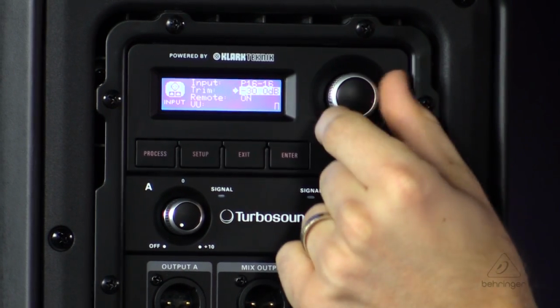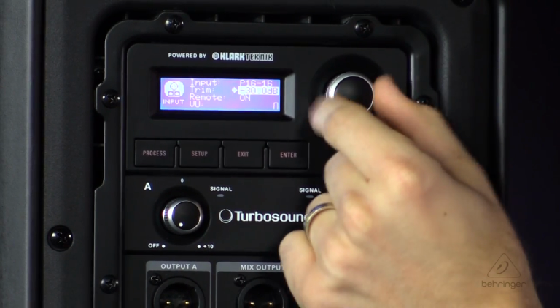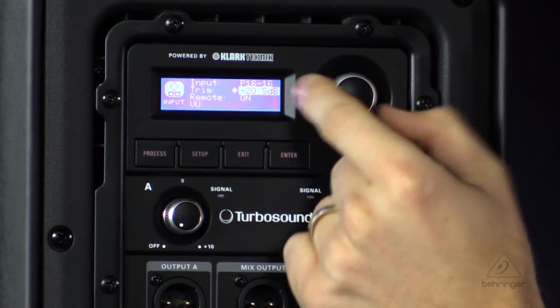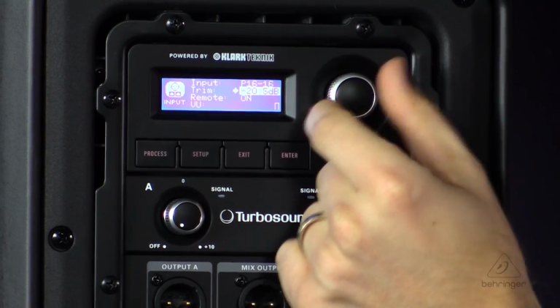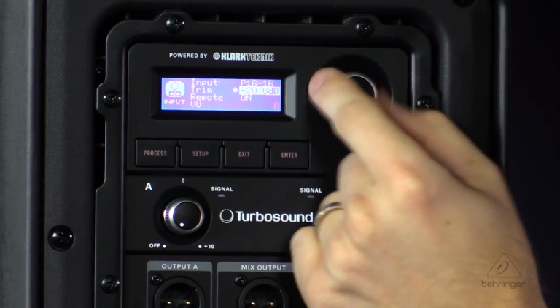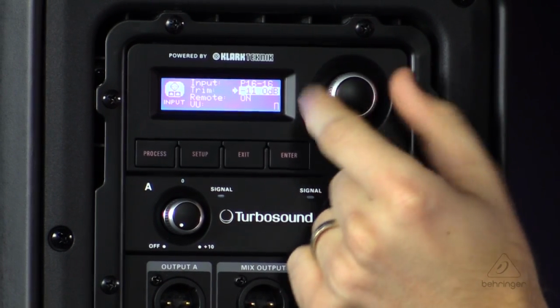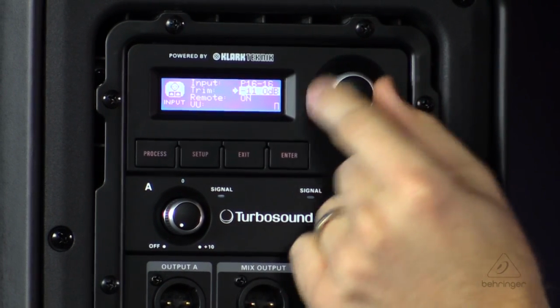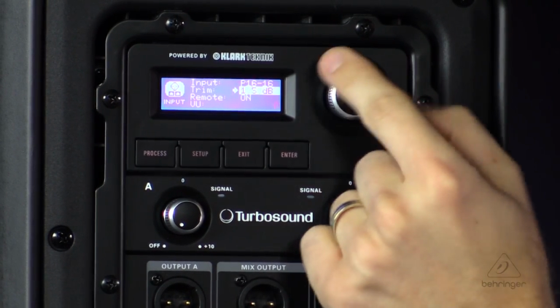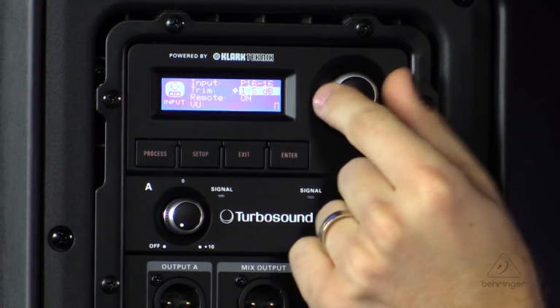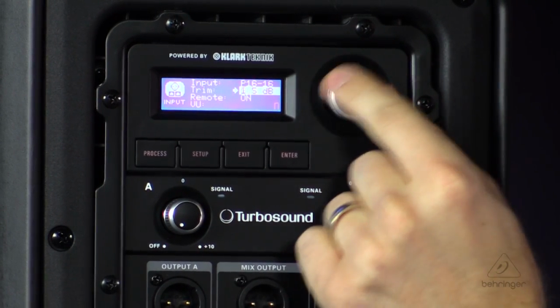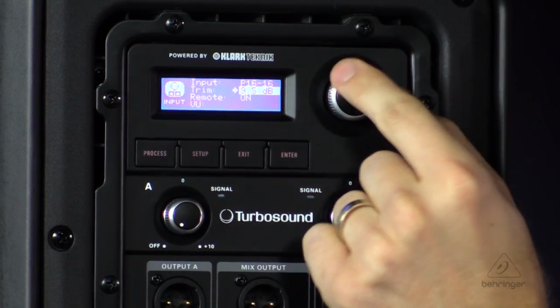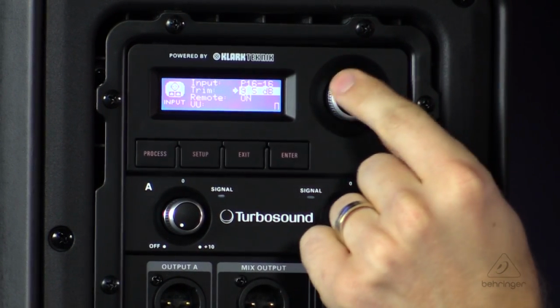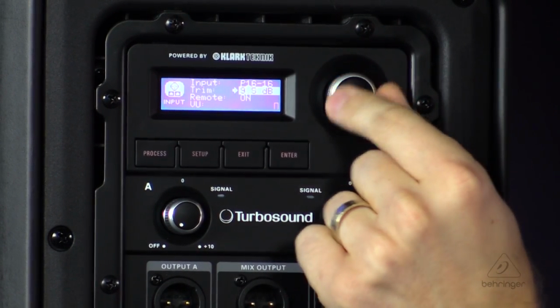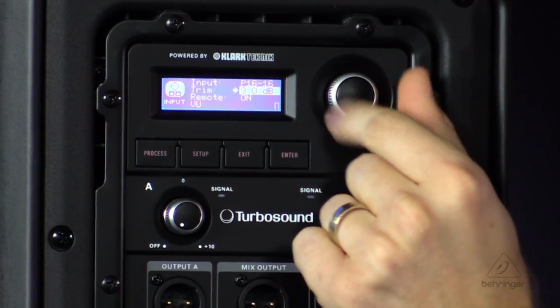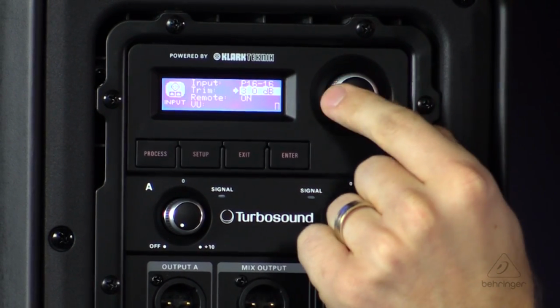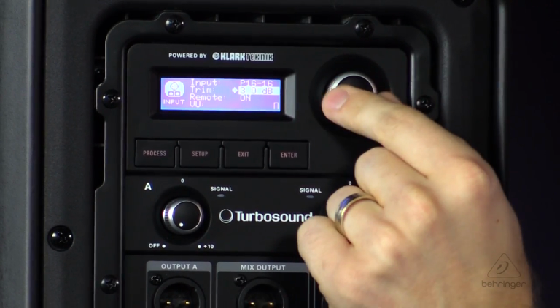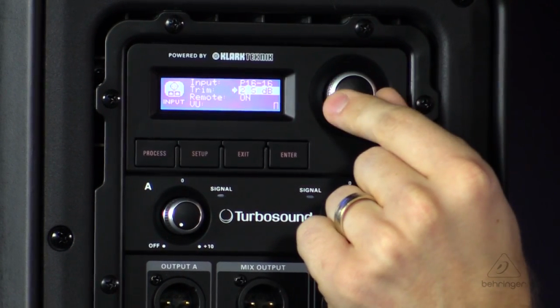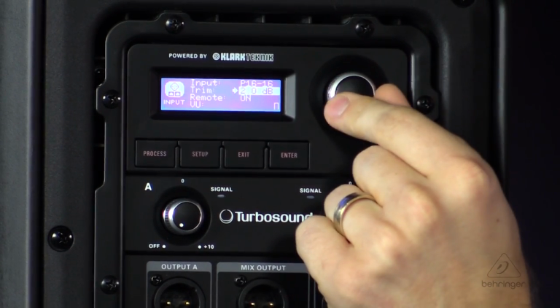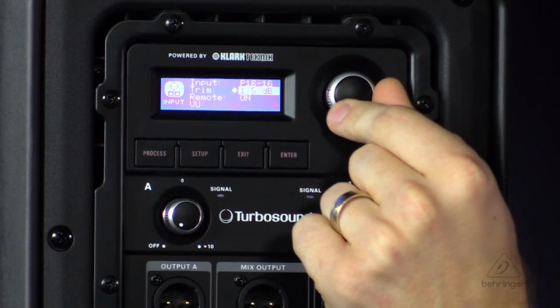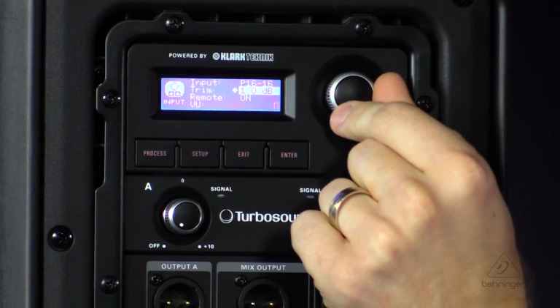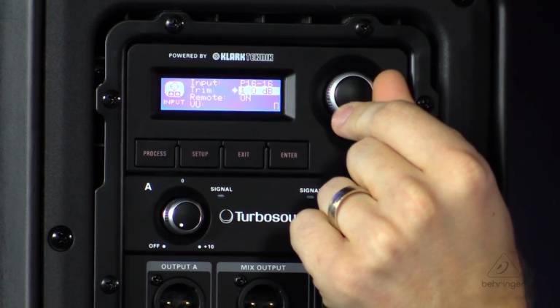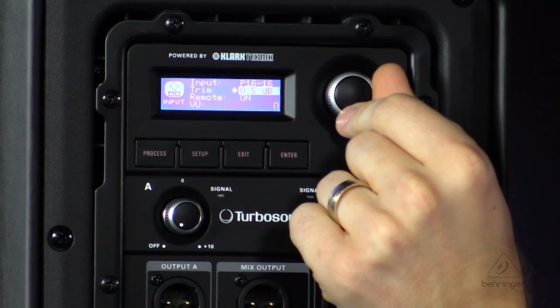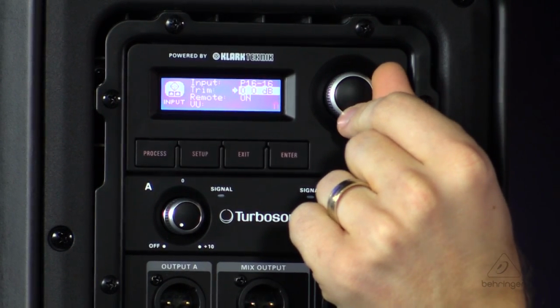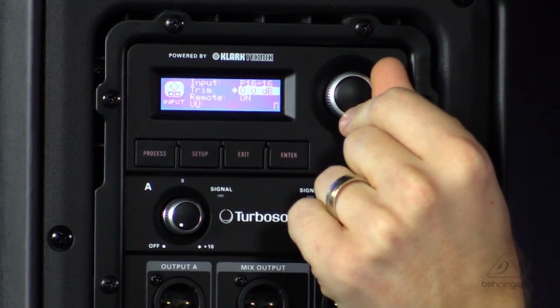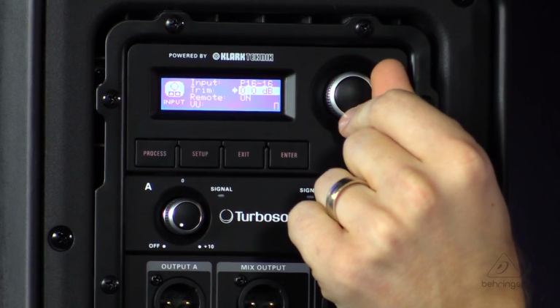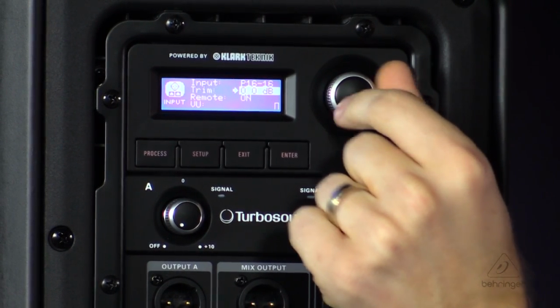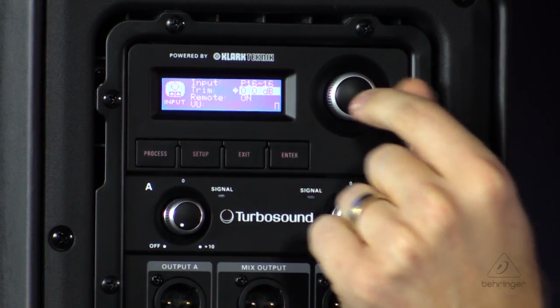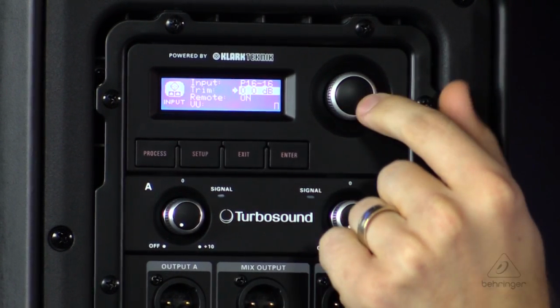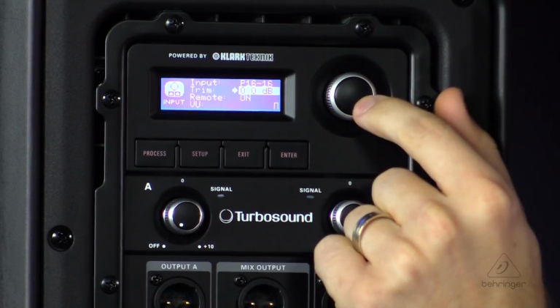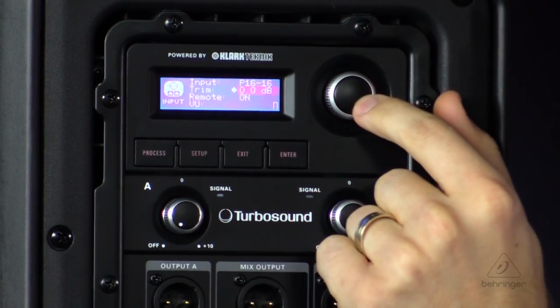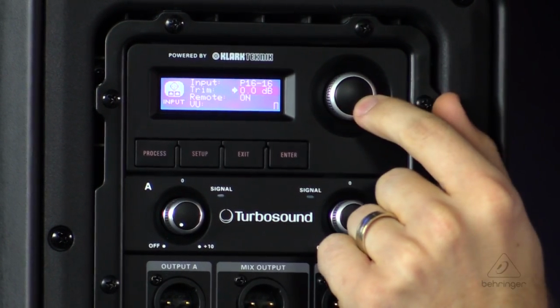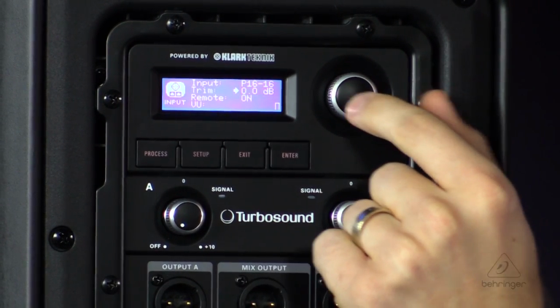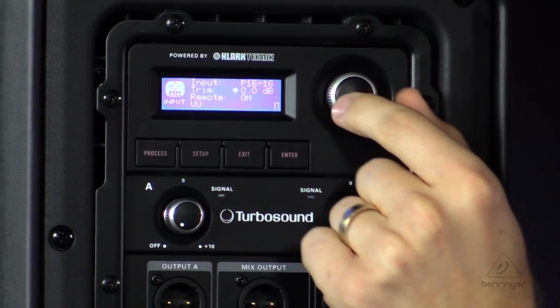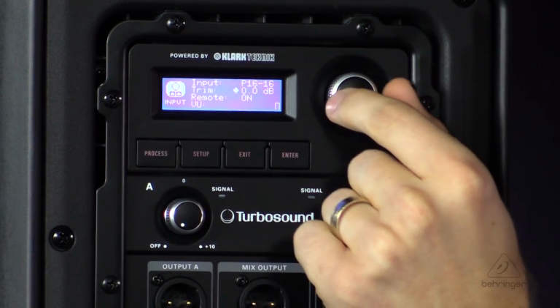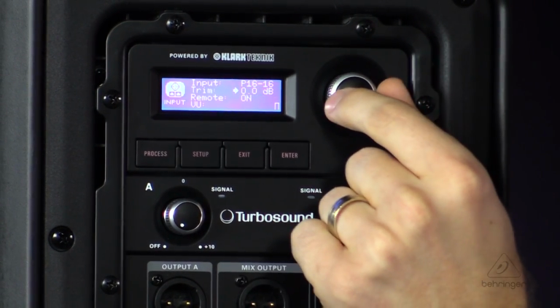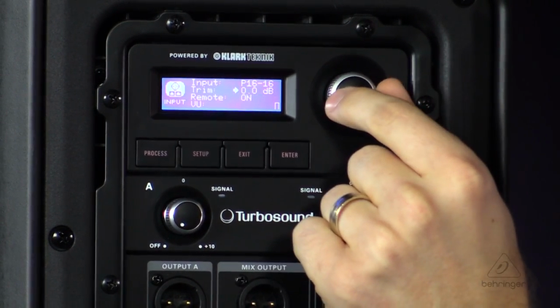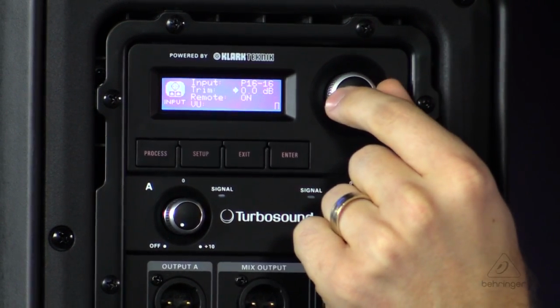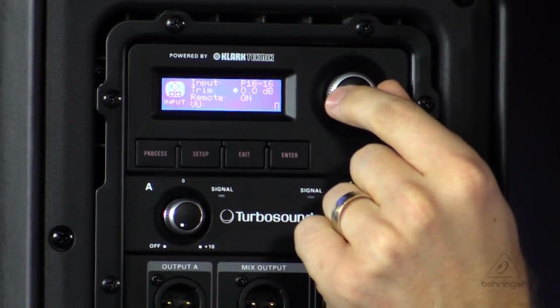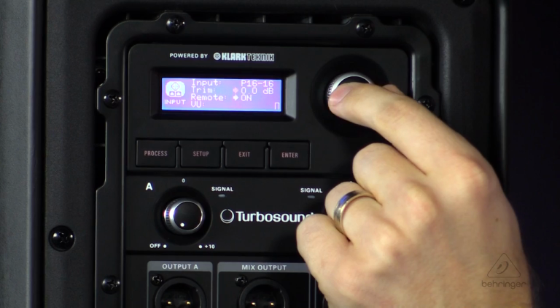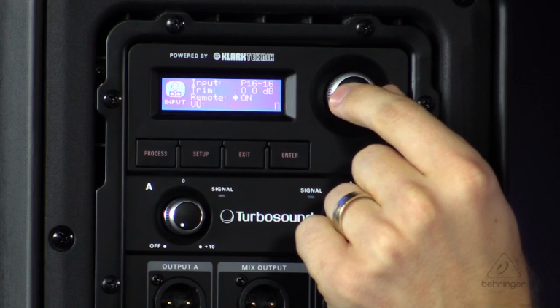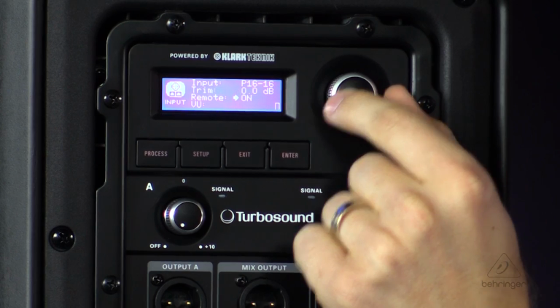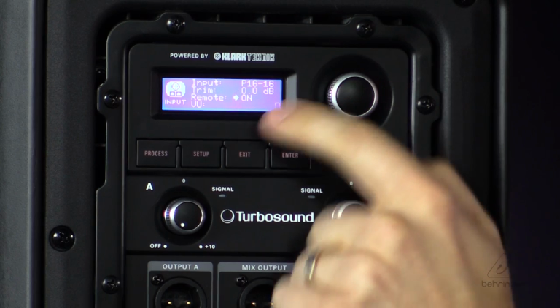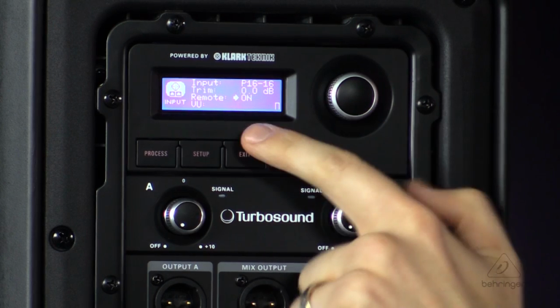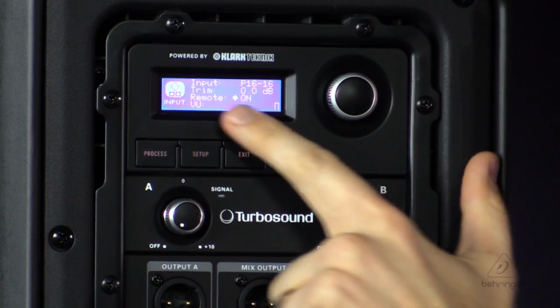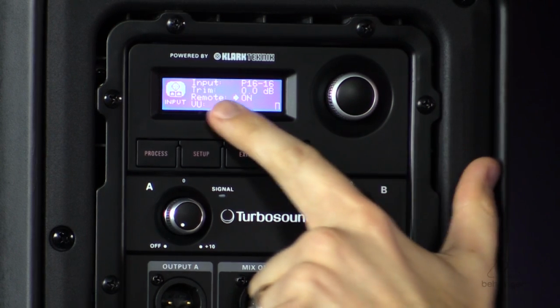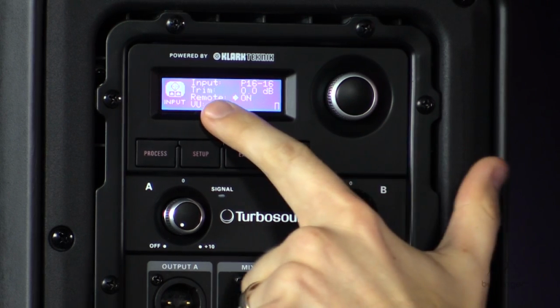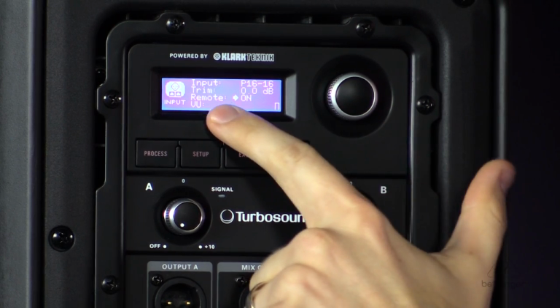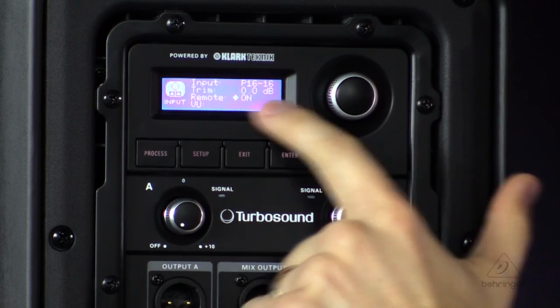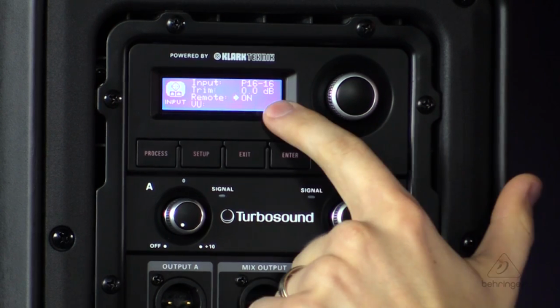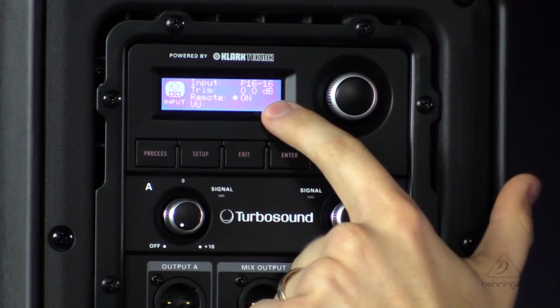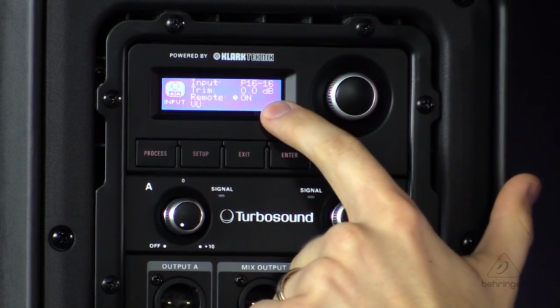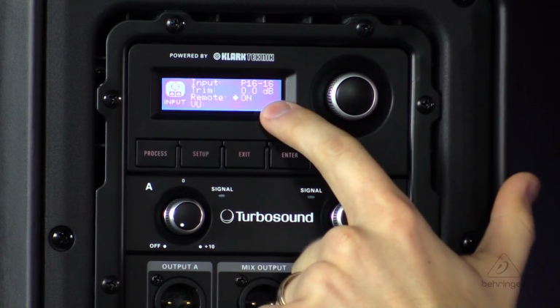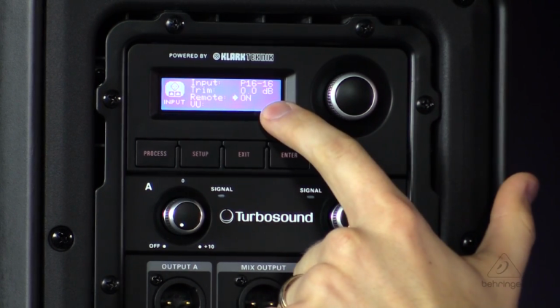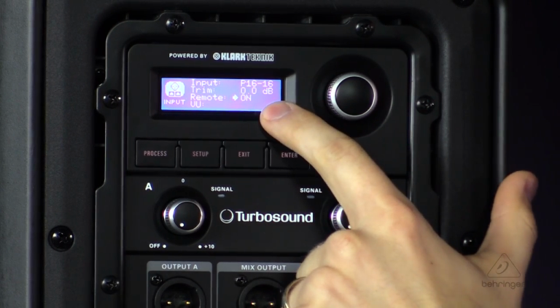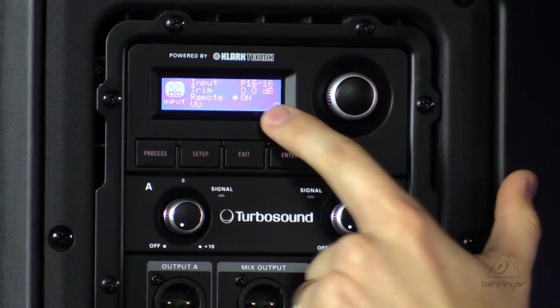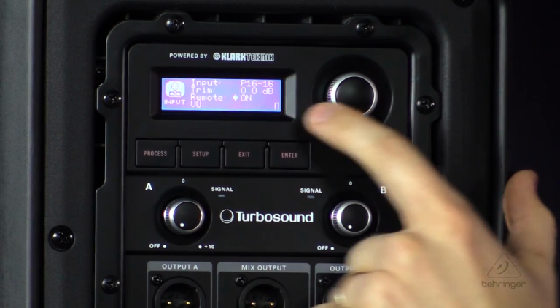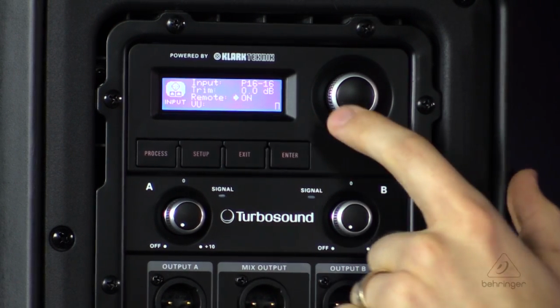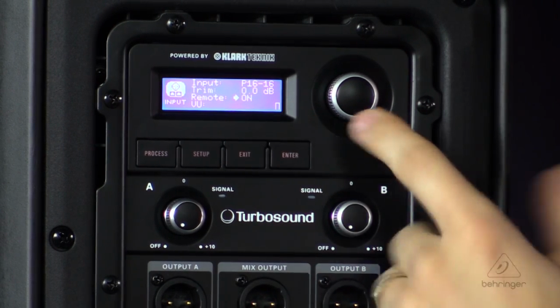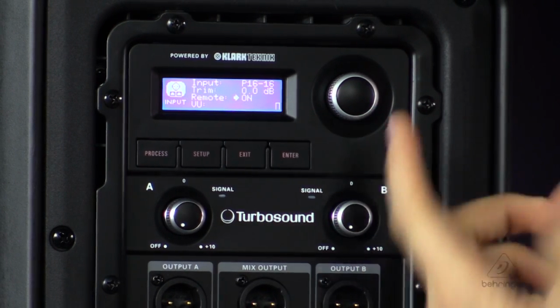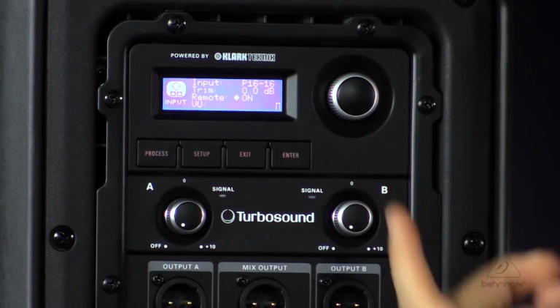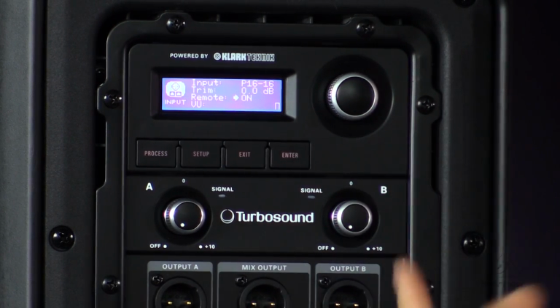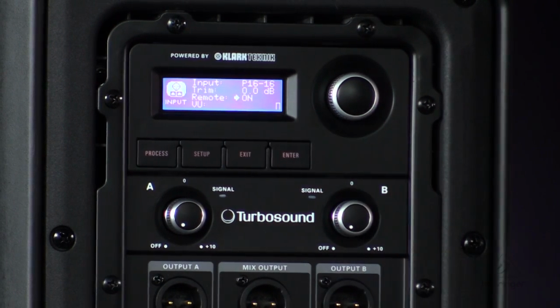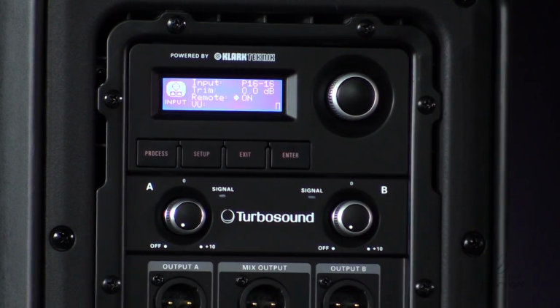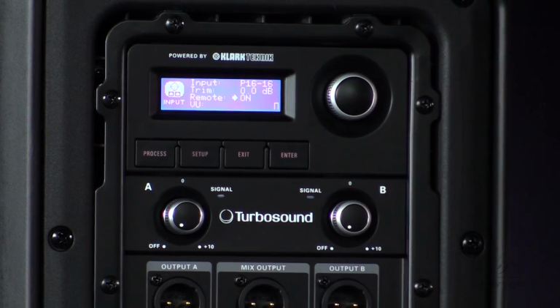Now at our right-hand side speaker, we're going to press Select Input and put this over to channel 16, press it, and turn the trim up to zero dB.